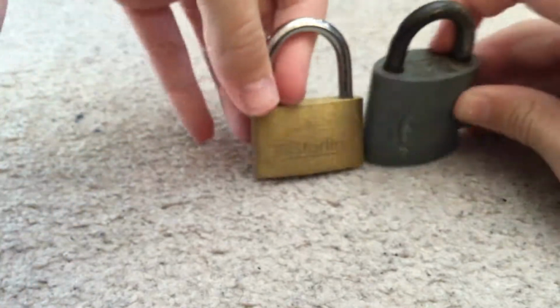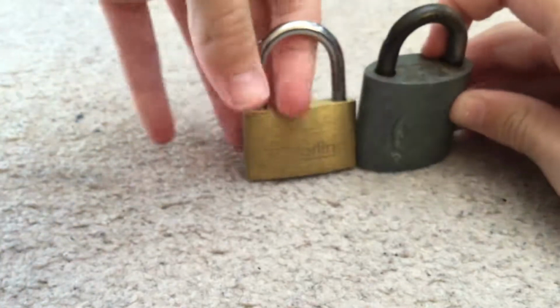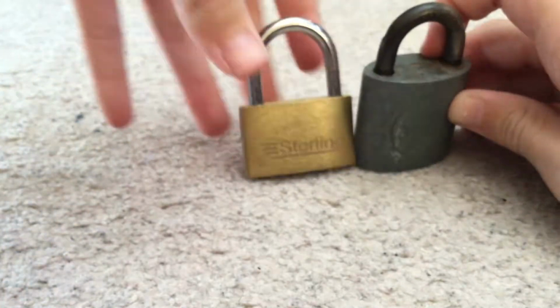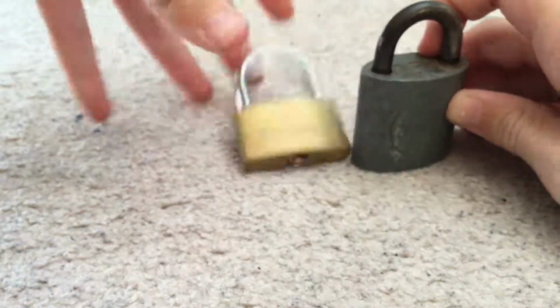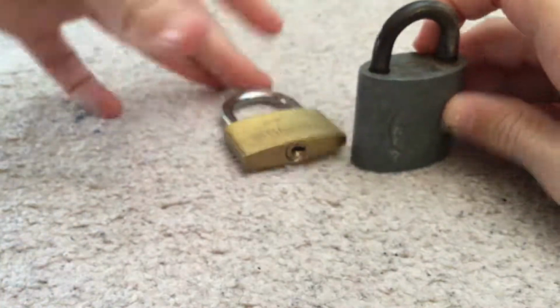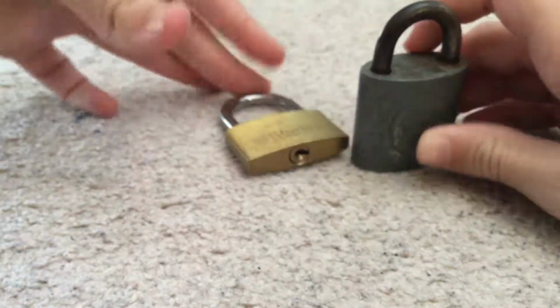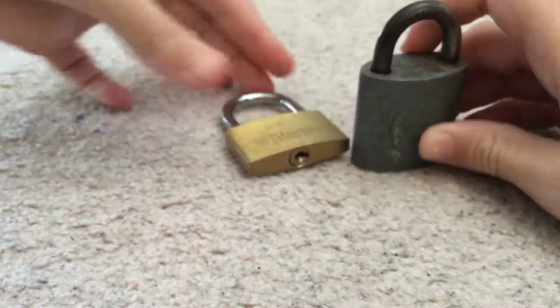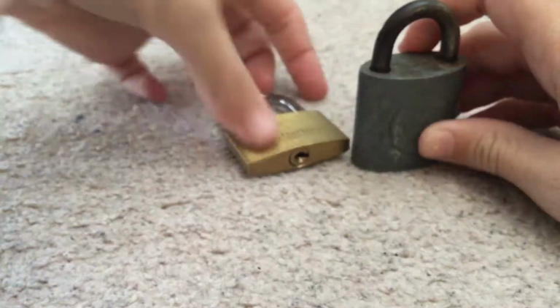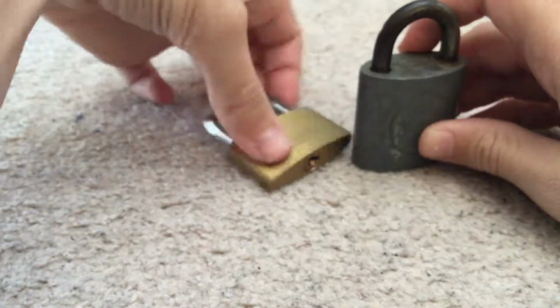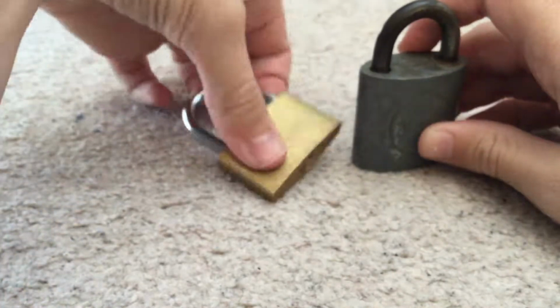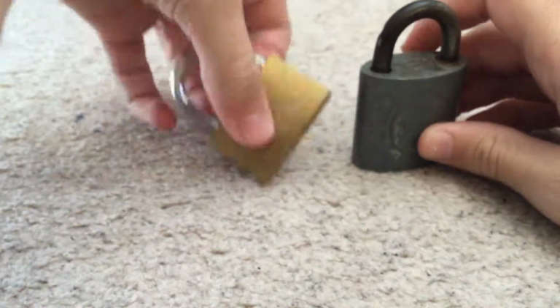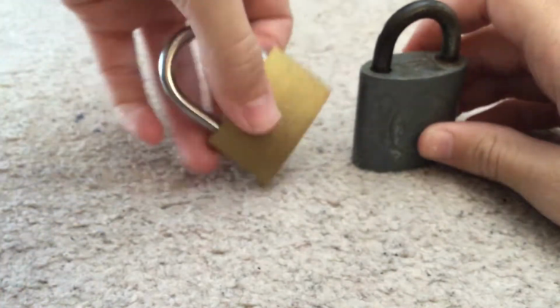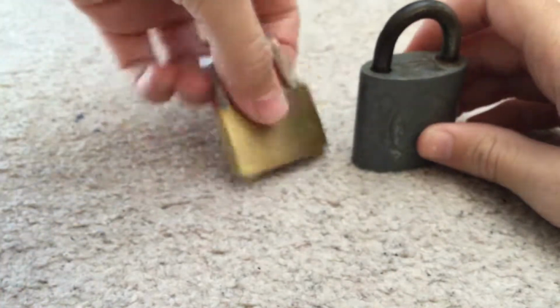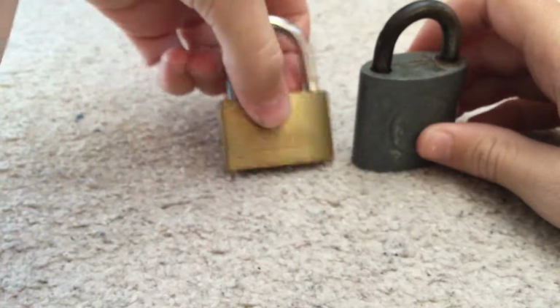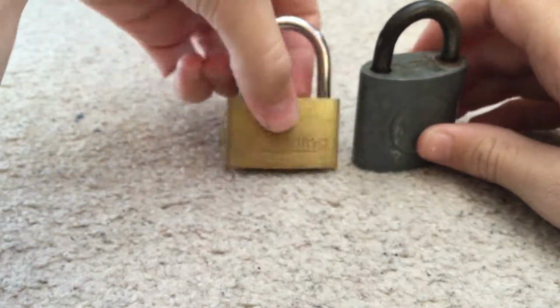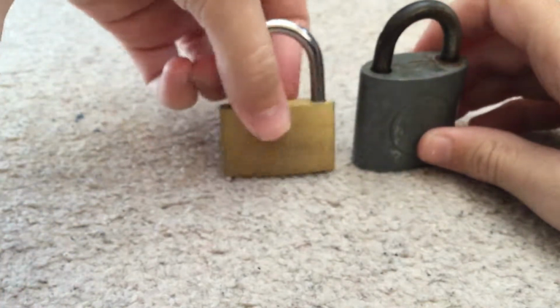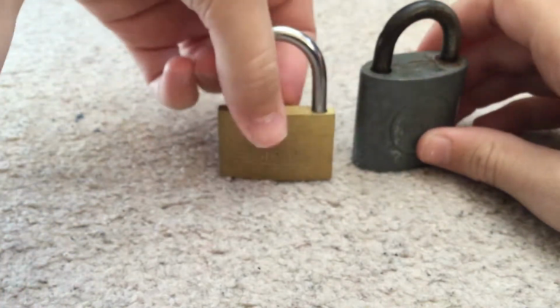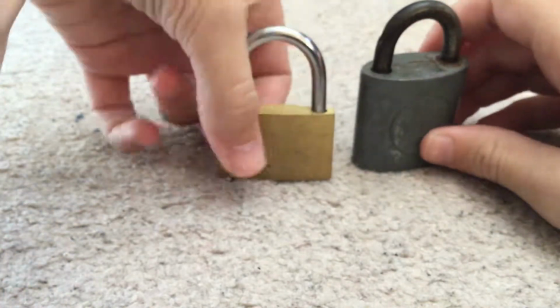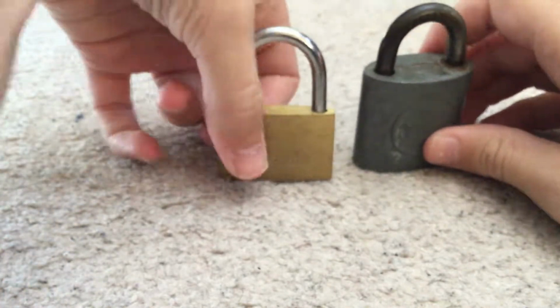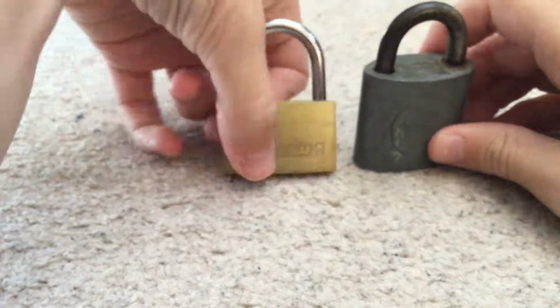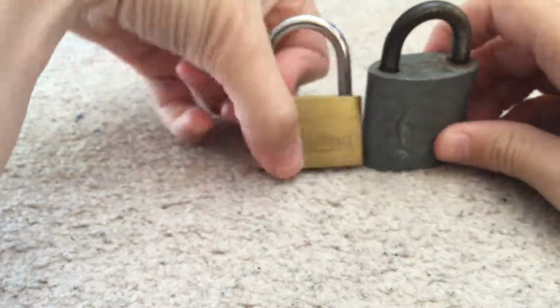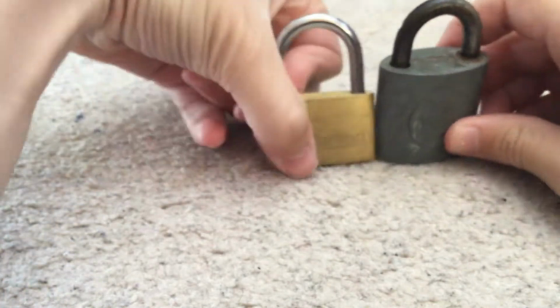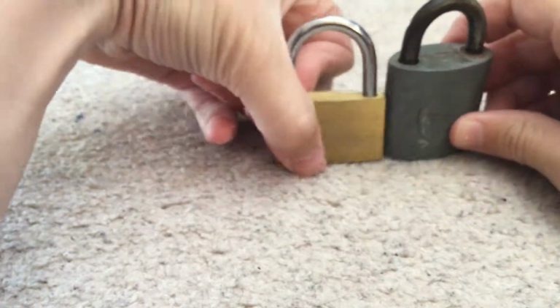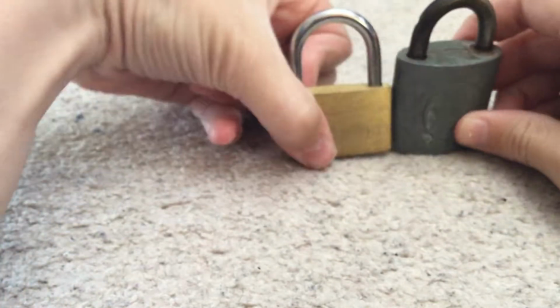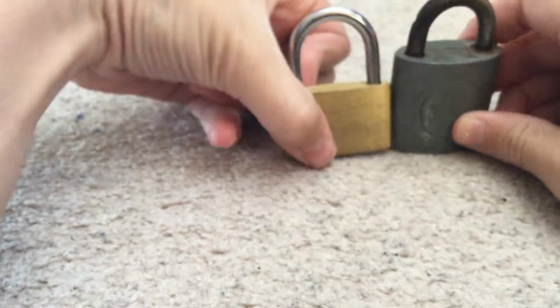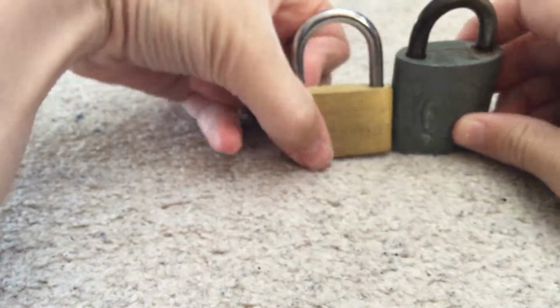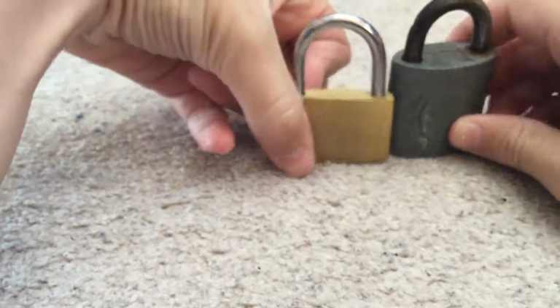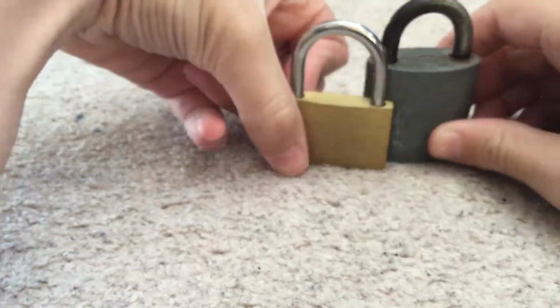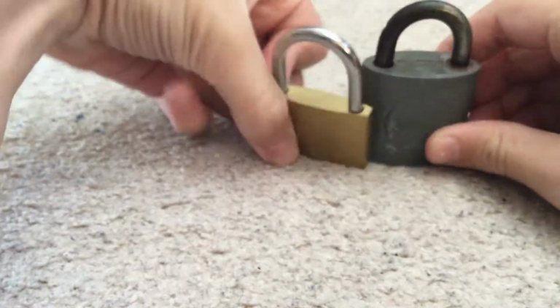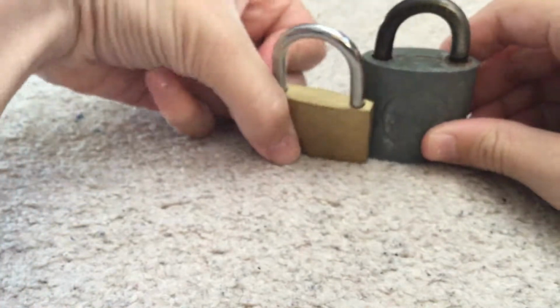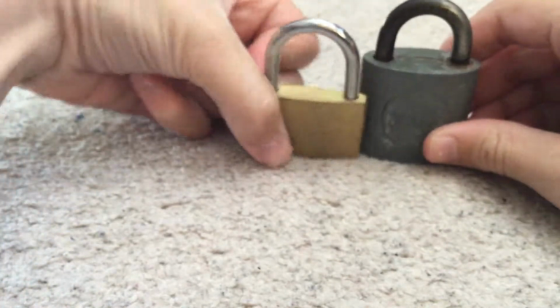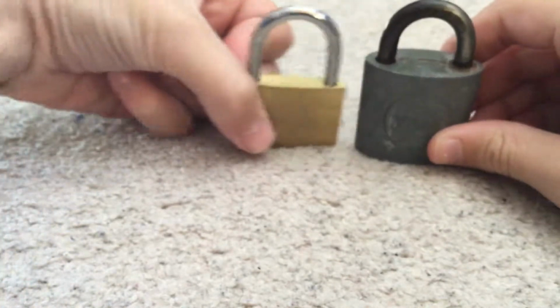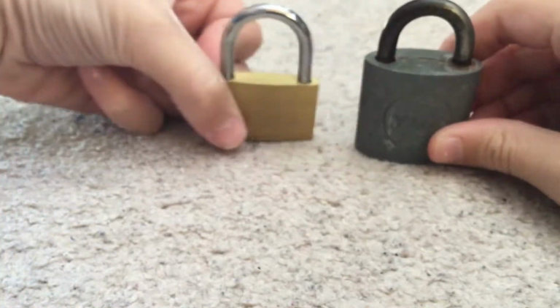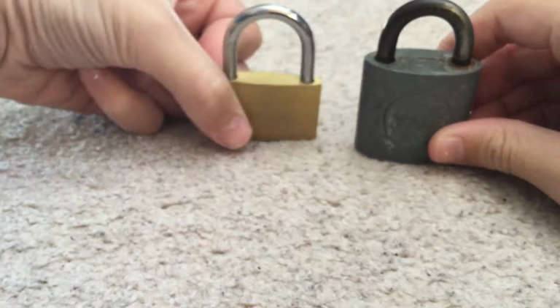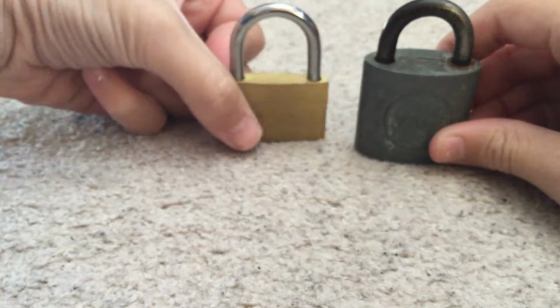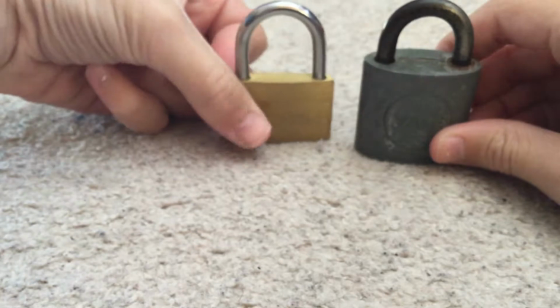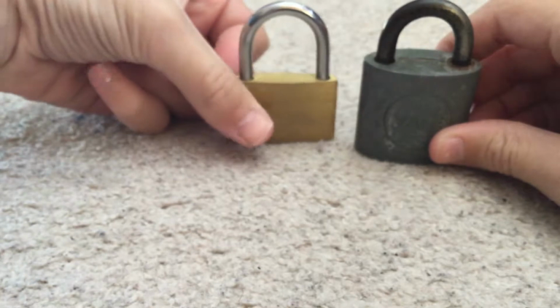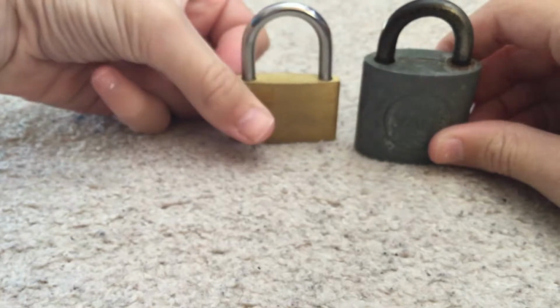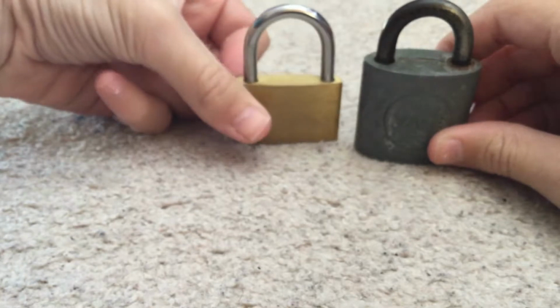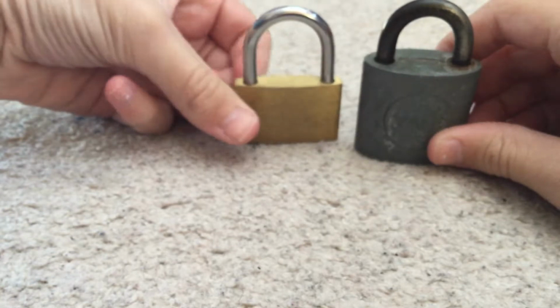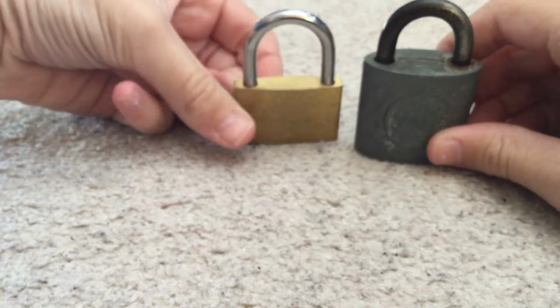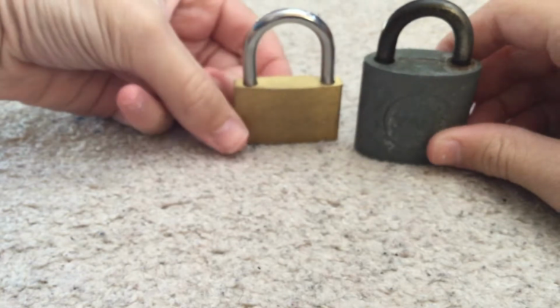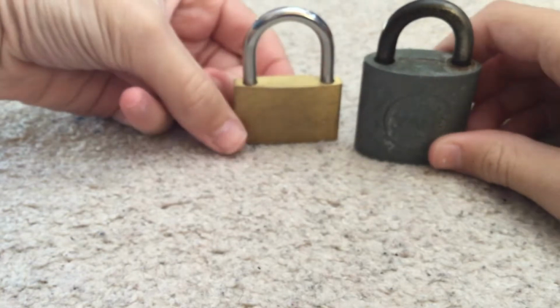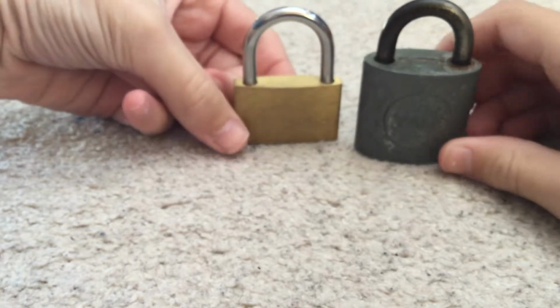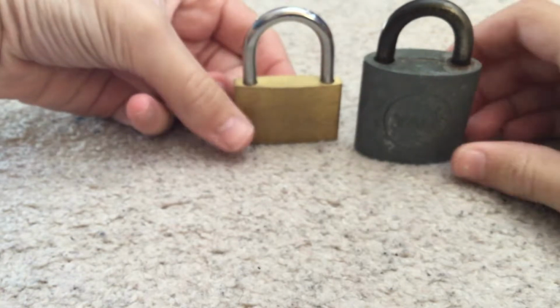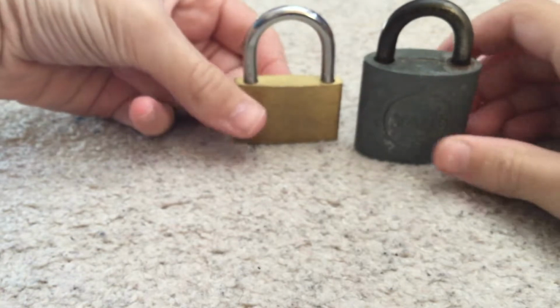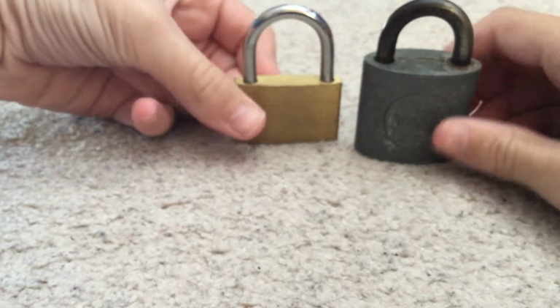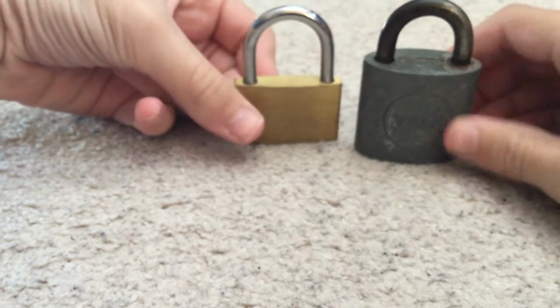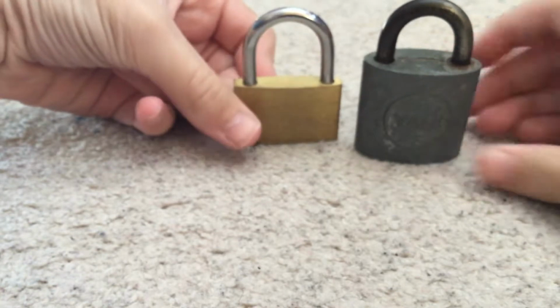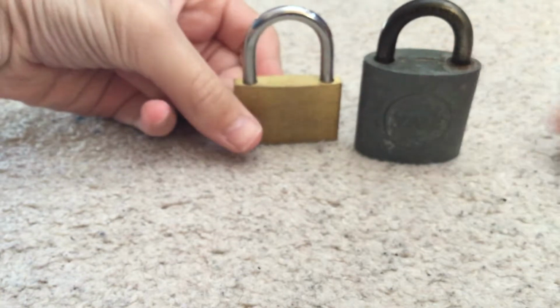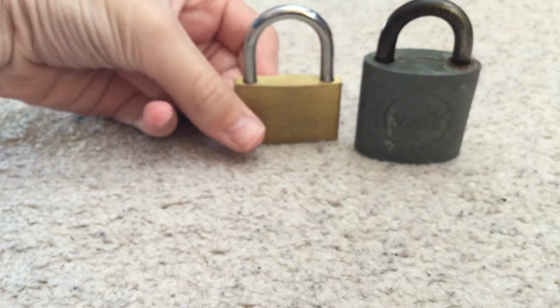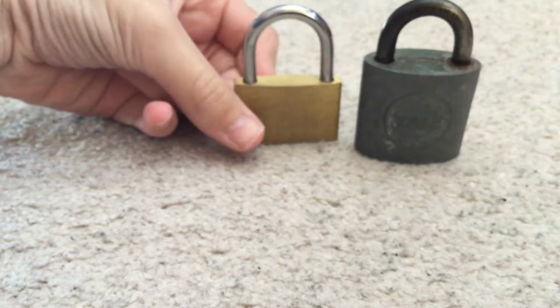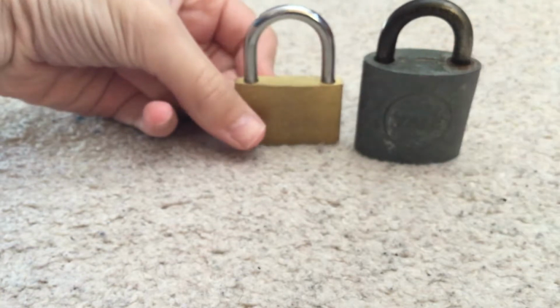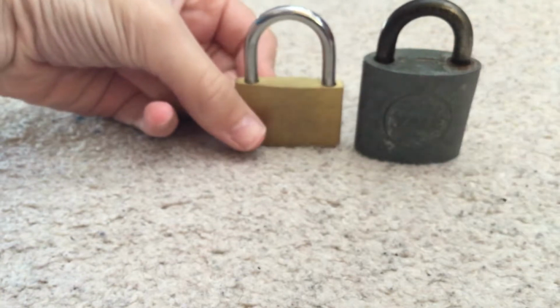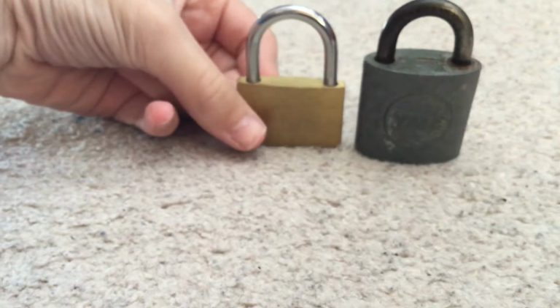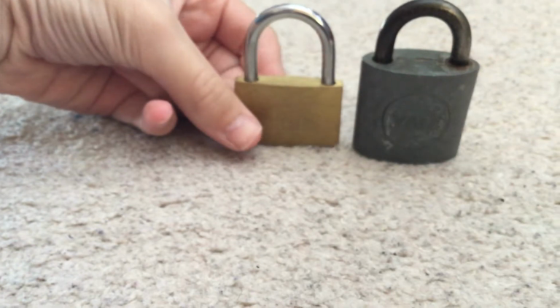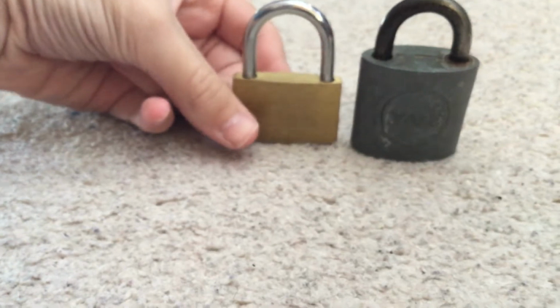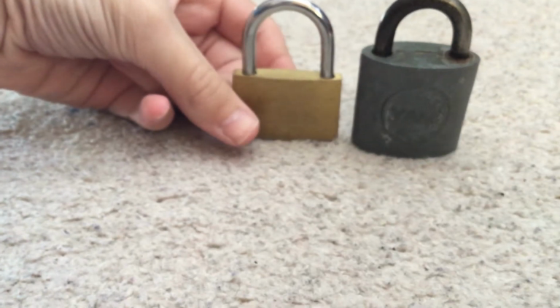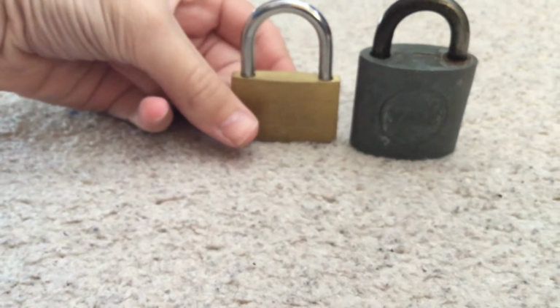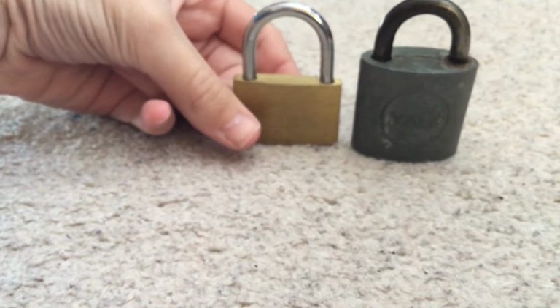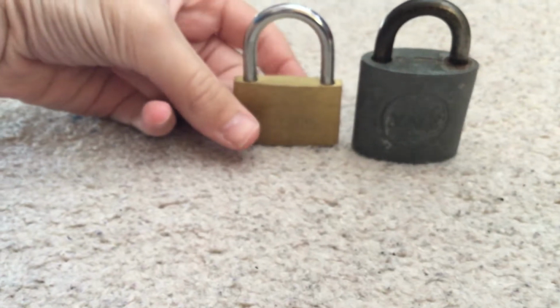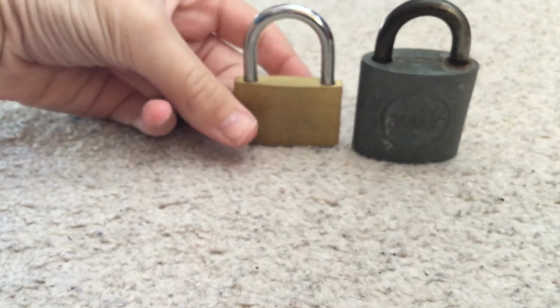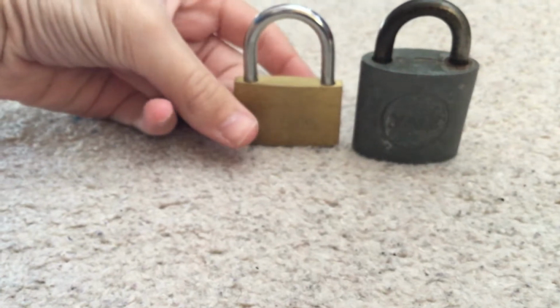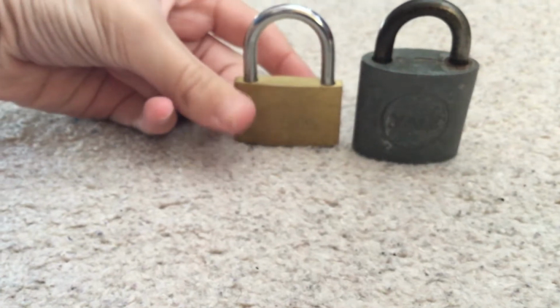And I will admit, these locks are quite nice. Anyway, that will be it. Thanks for watching.